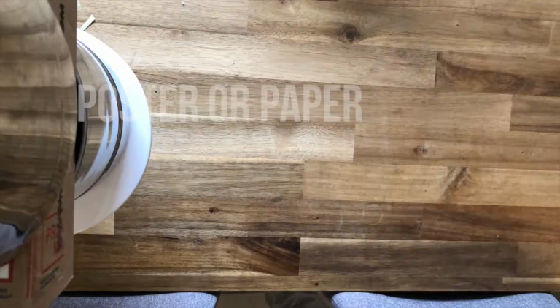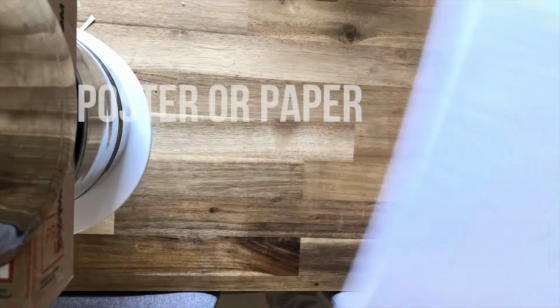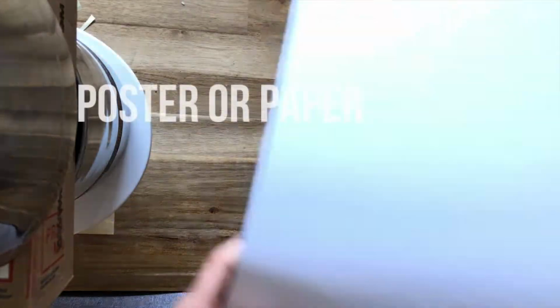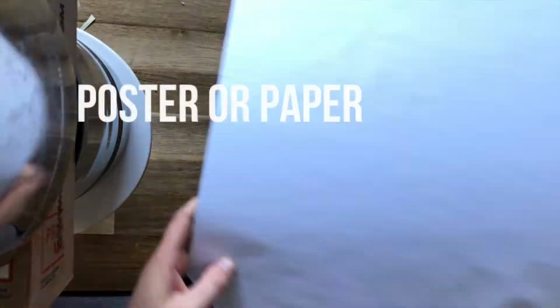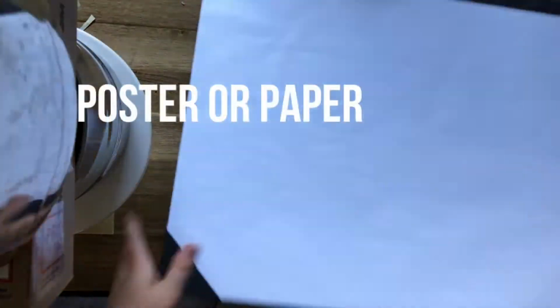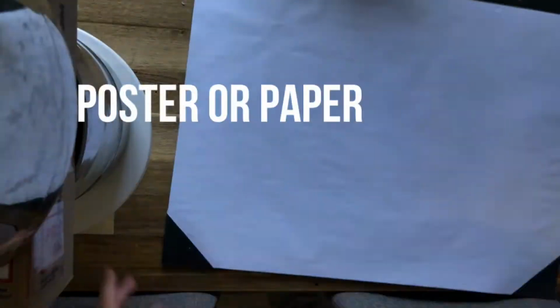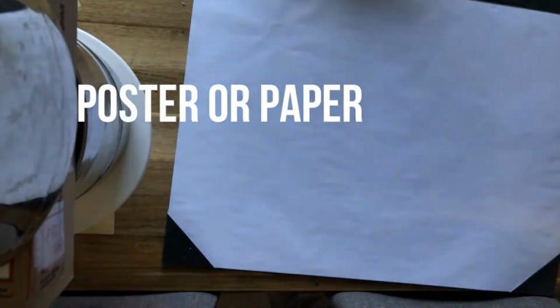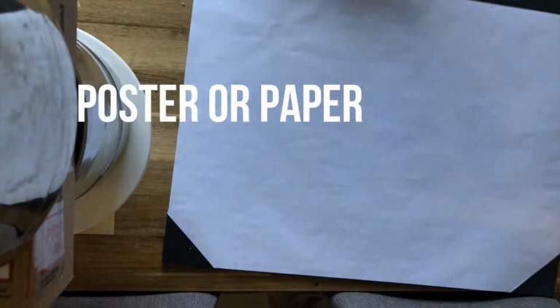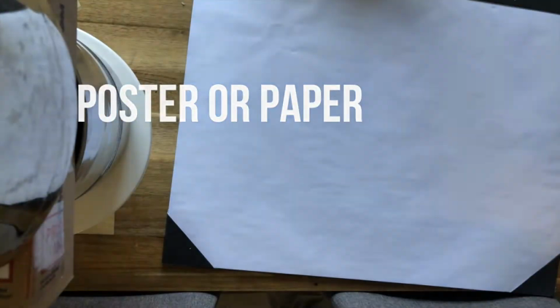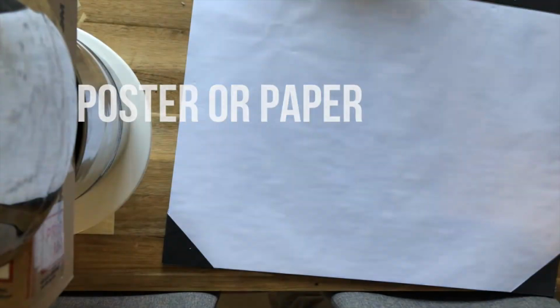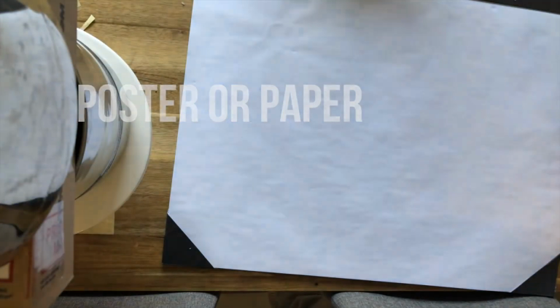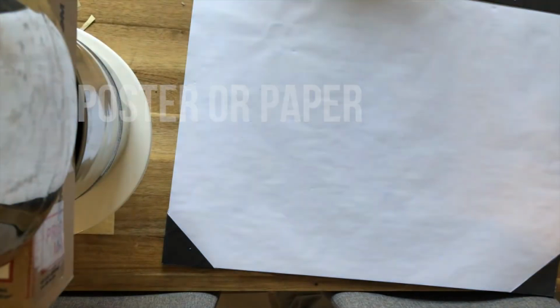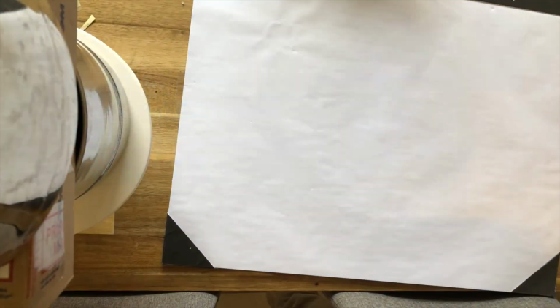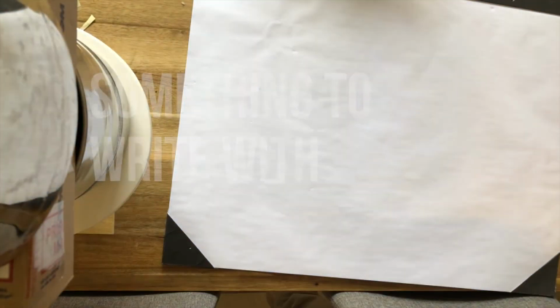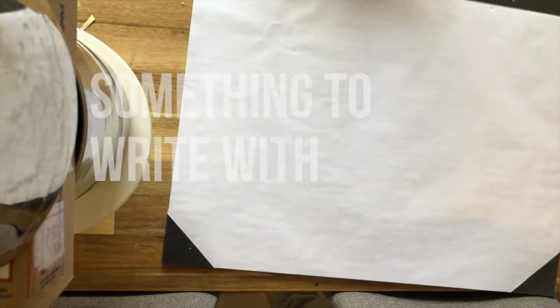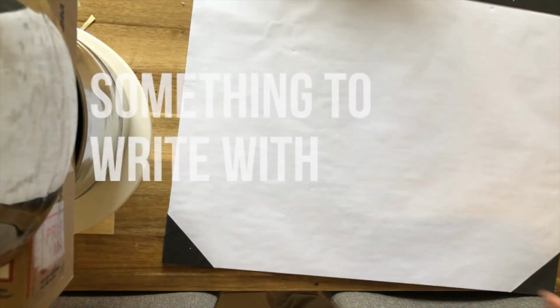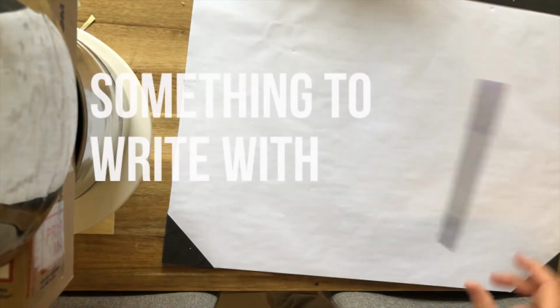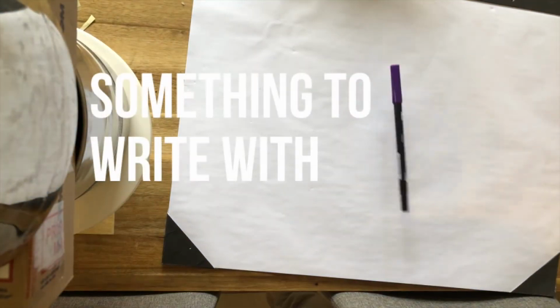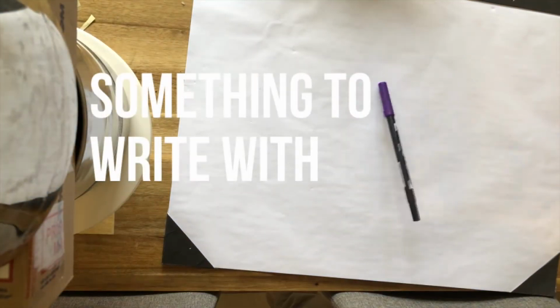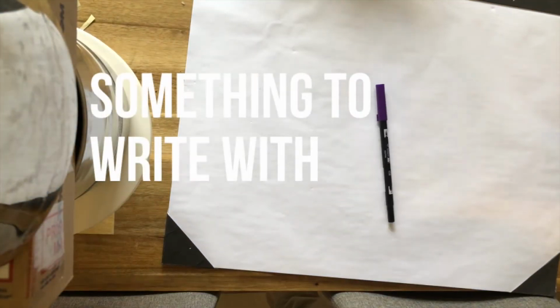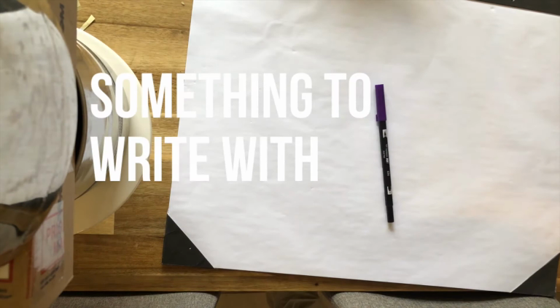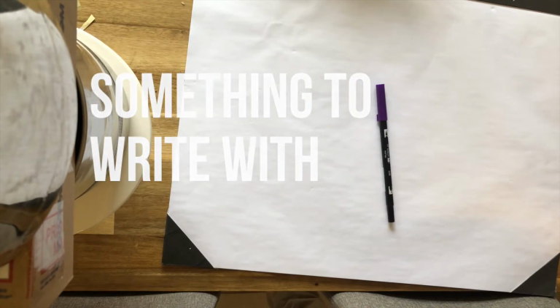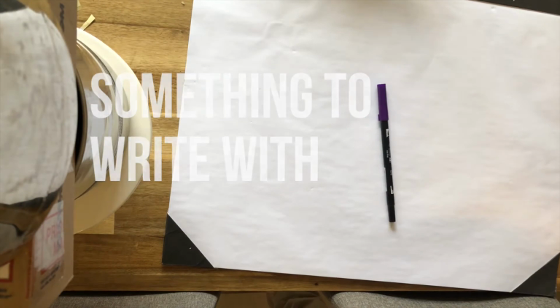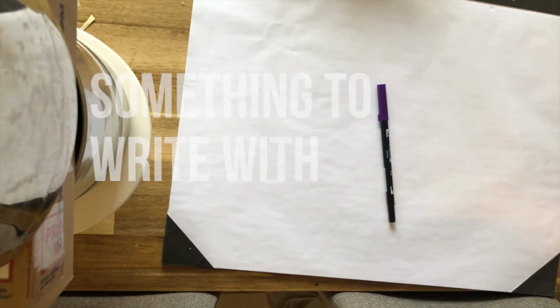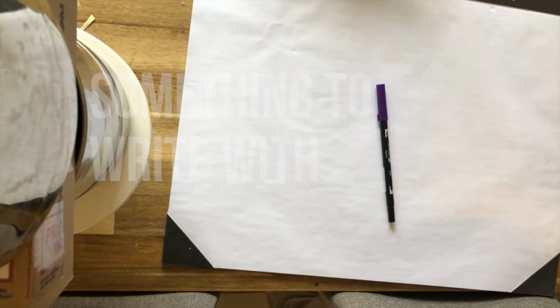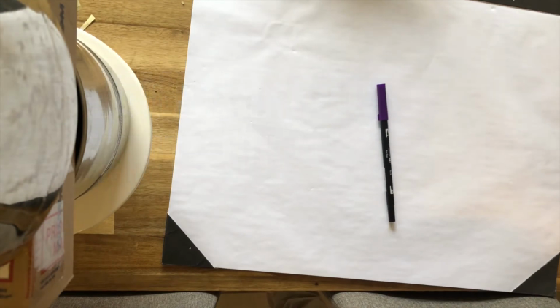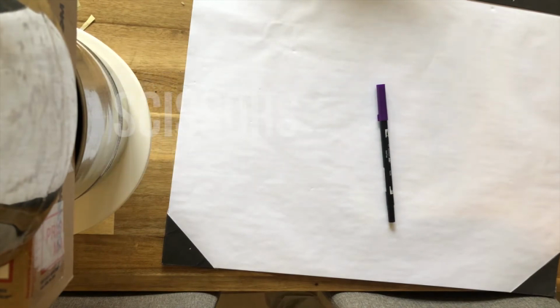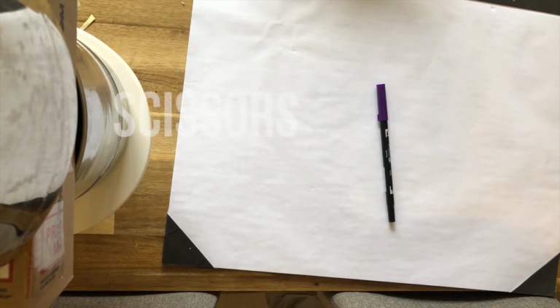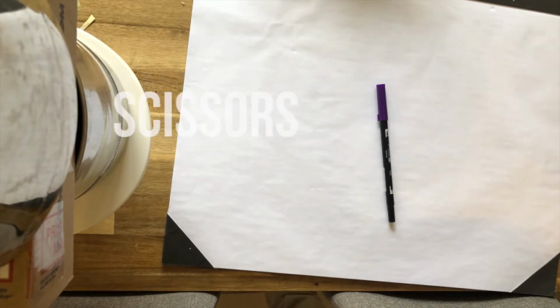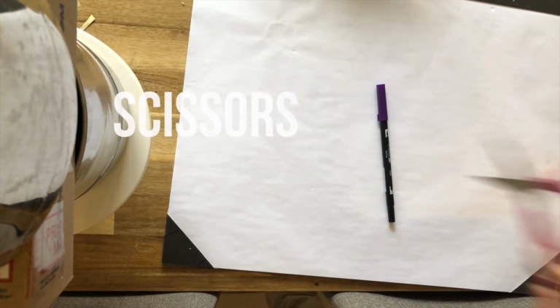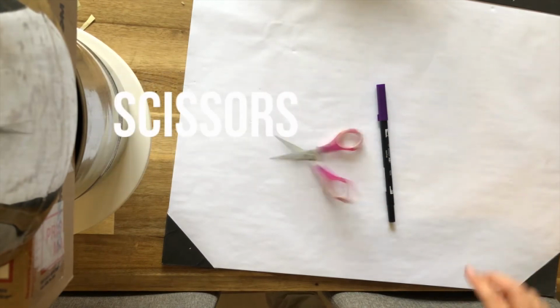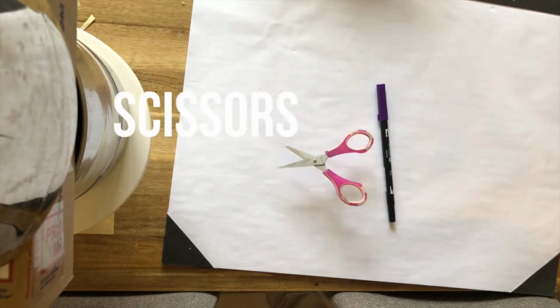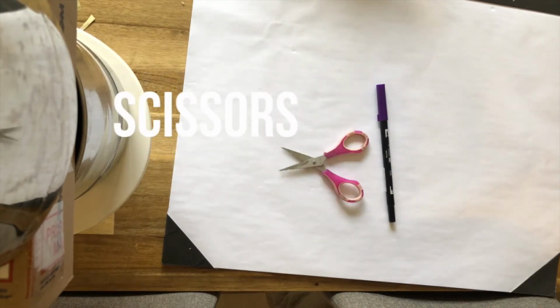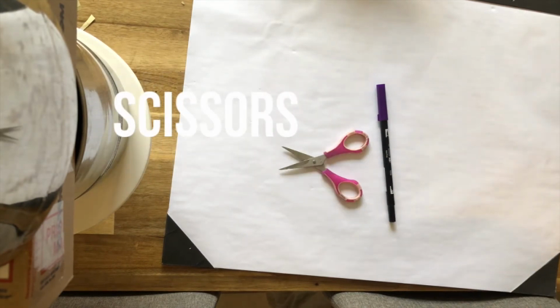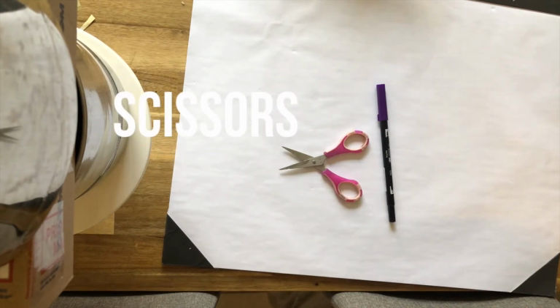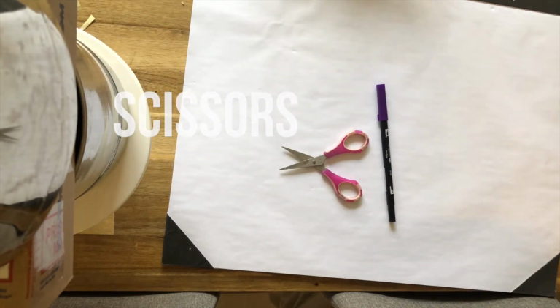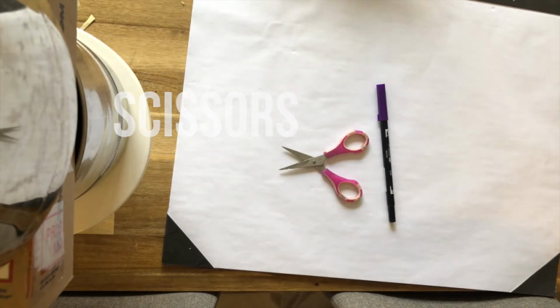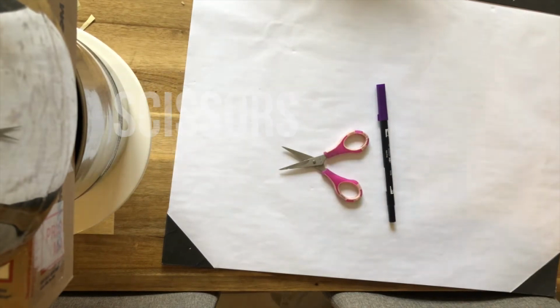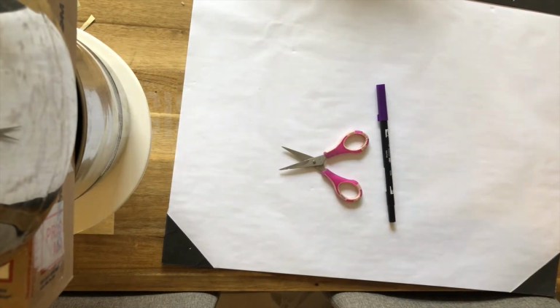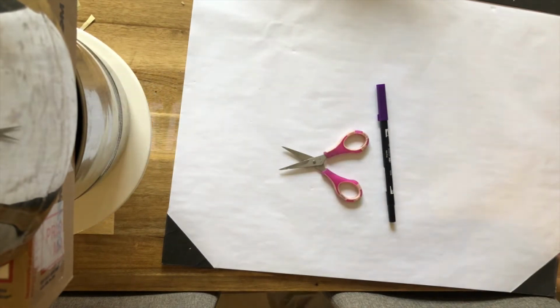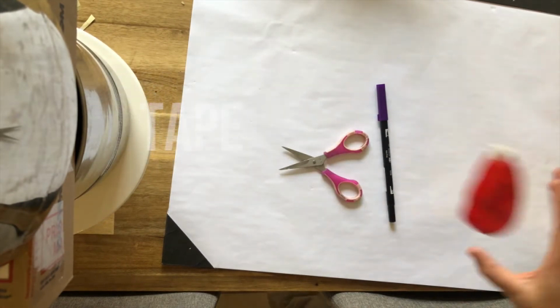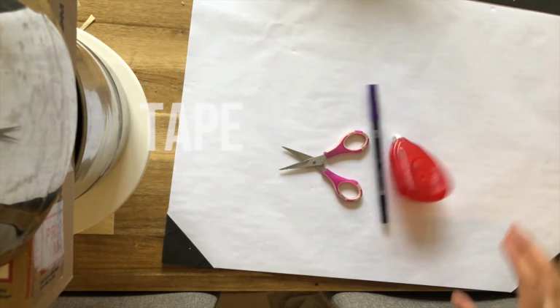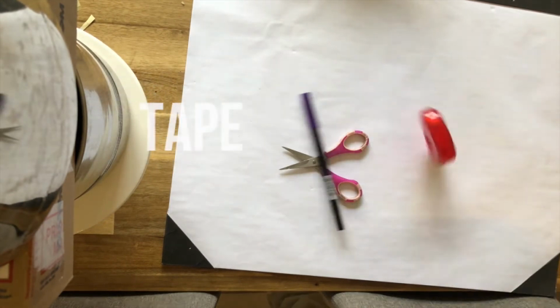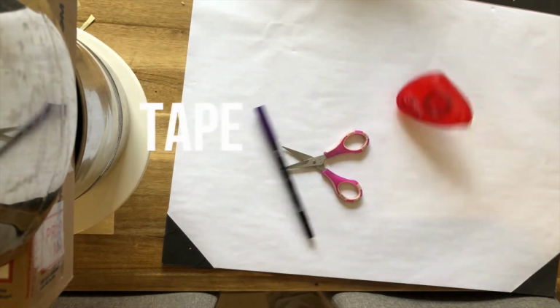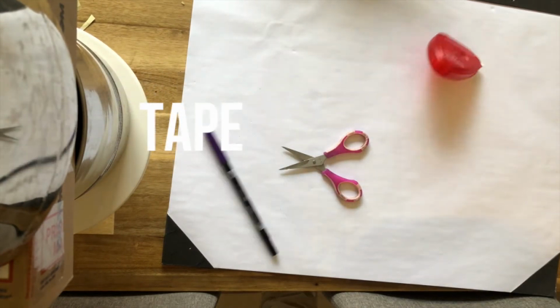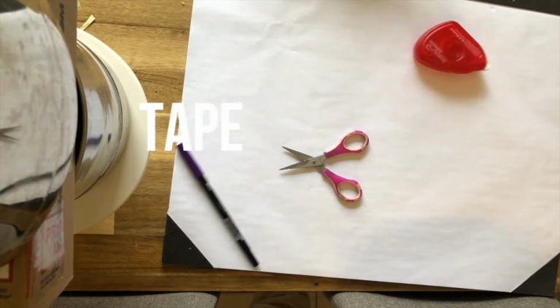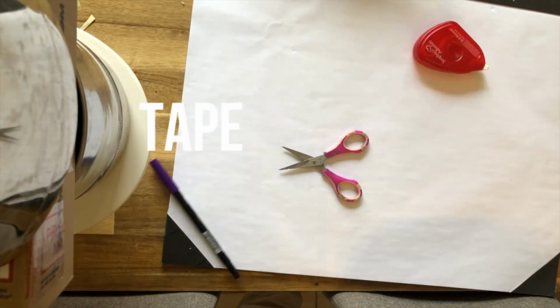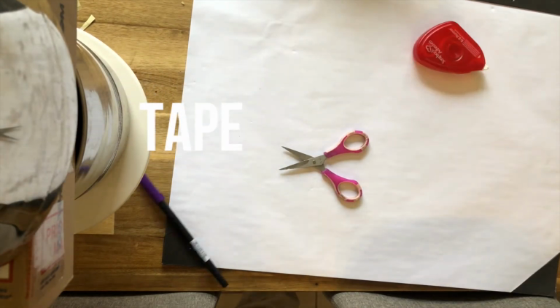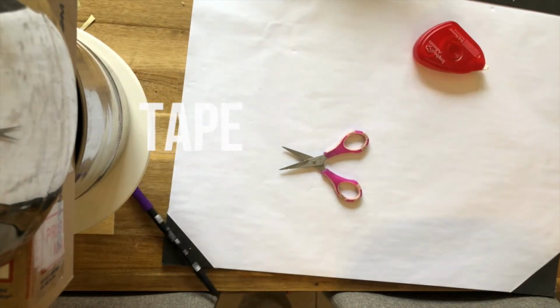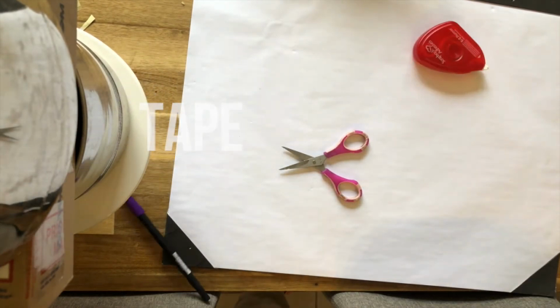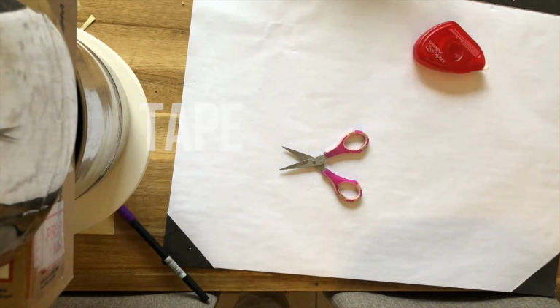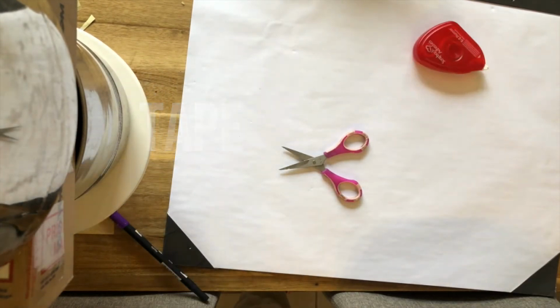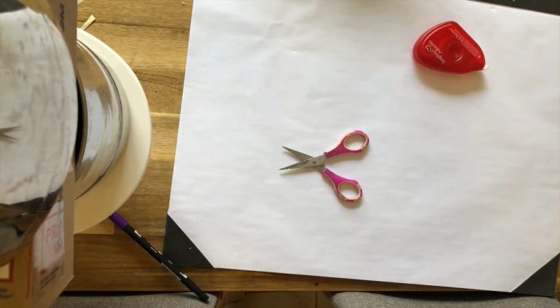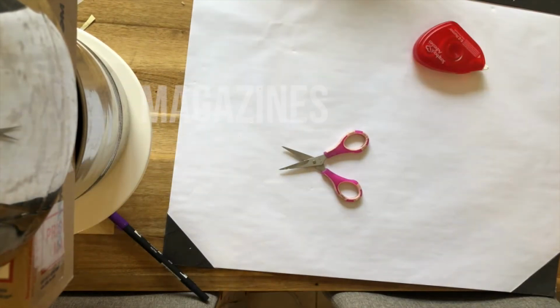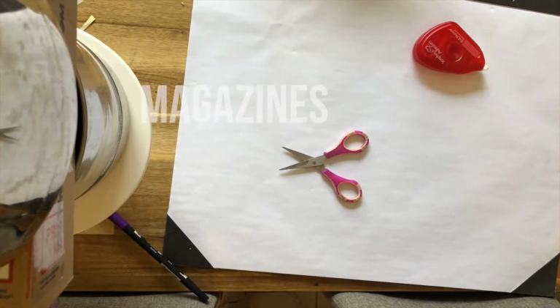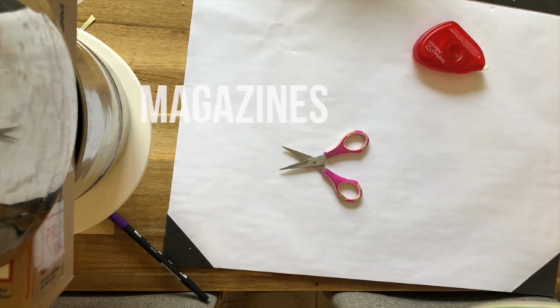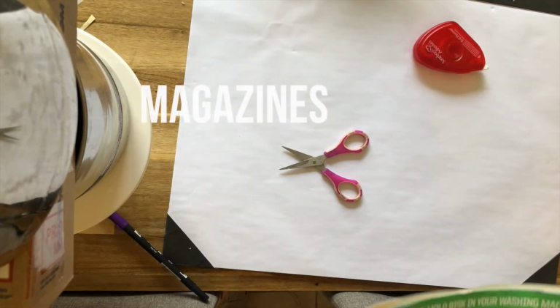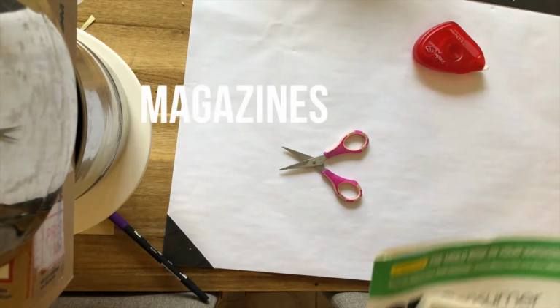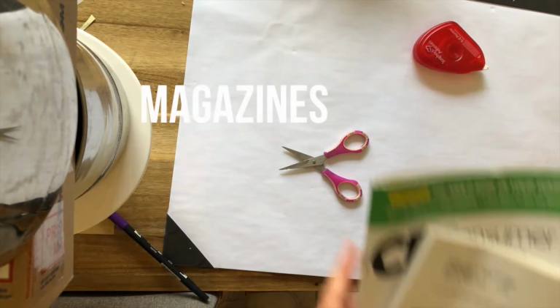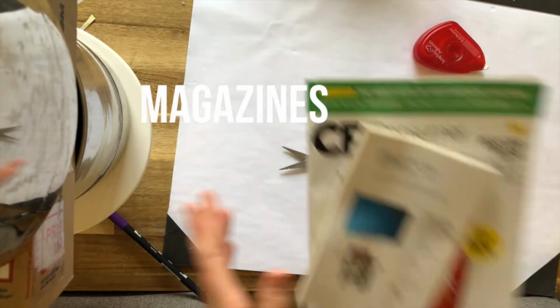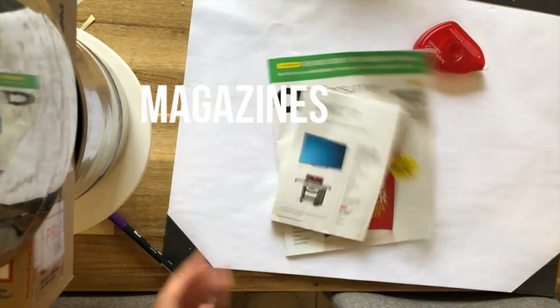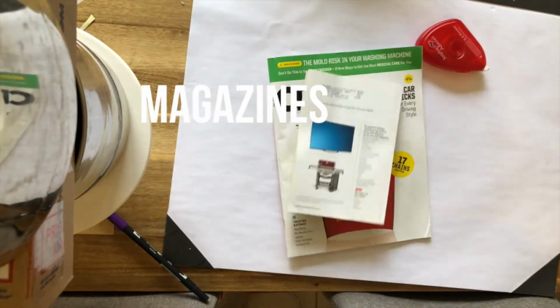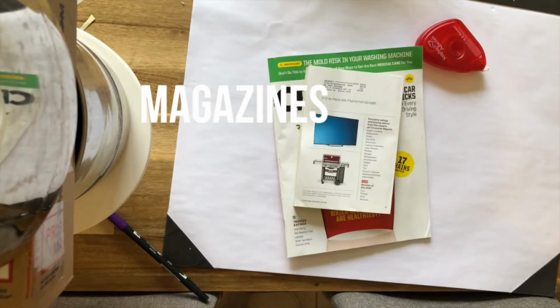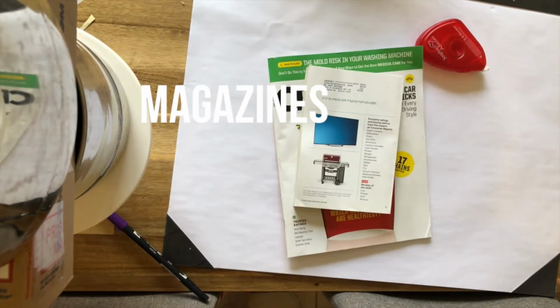Next, you're going to grab a poster or paper, something to write with, scissors, tape, and some magazines.